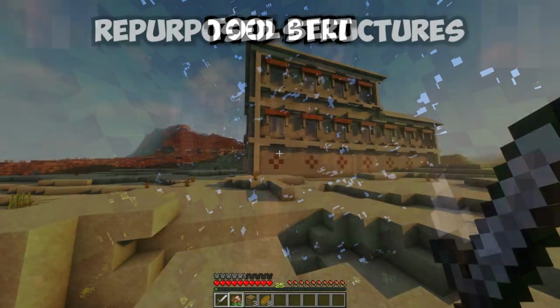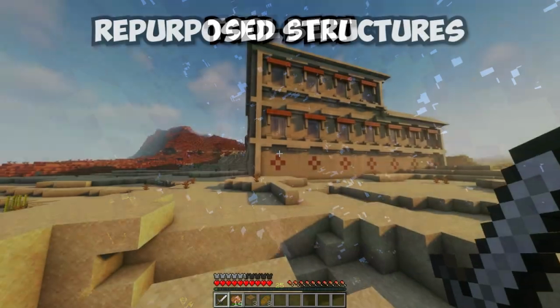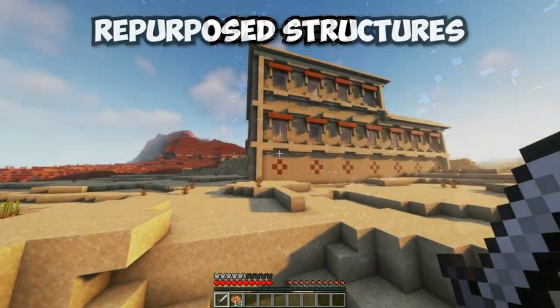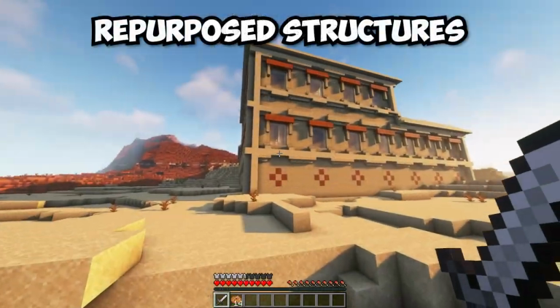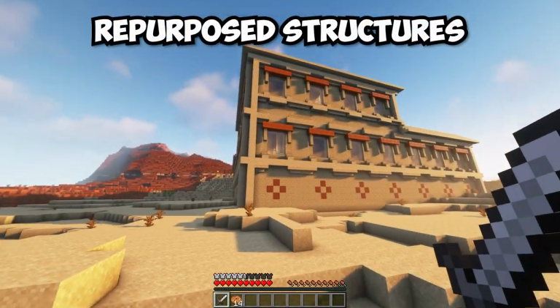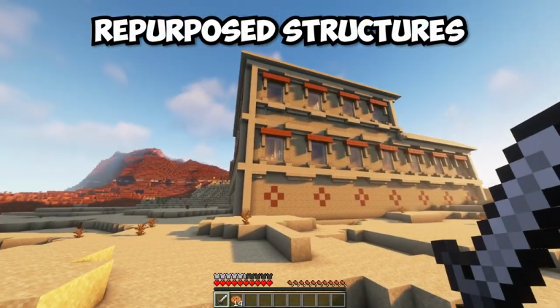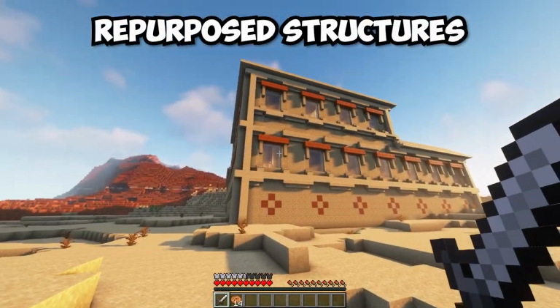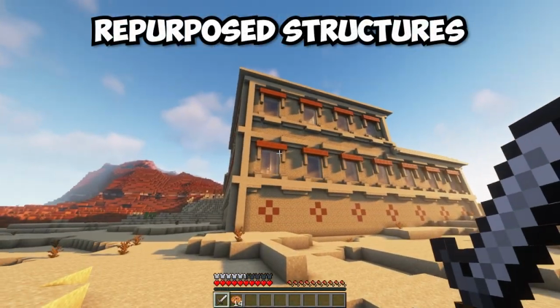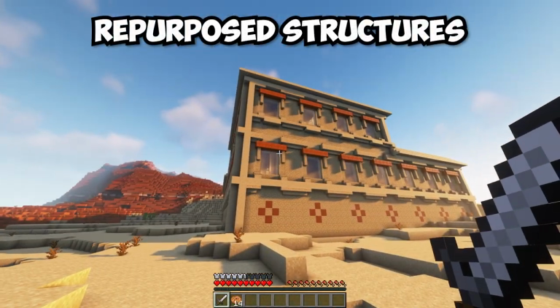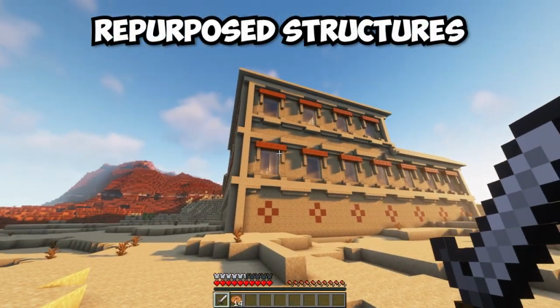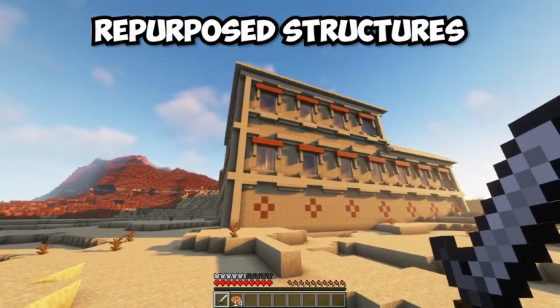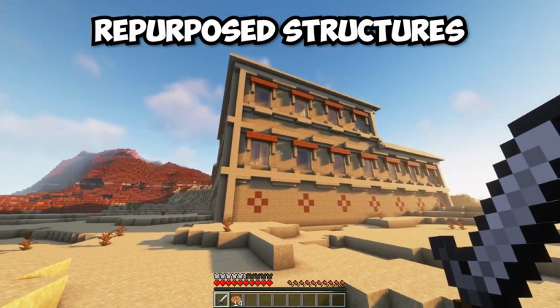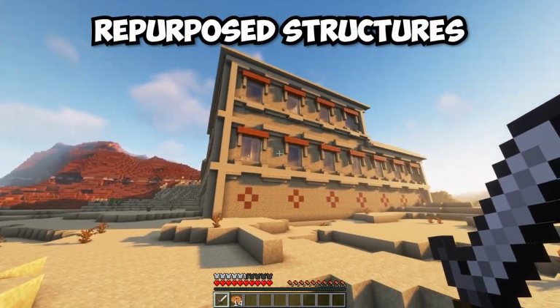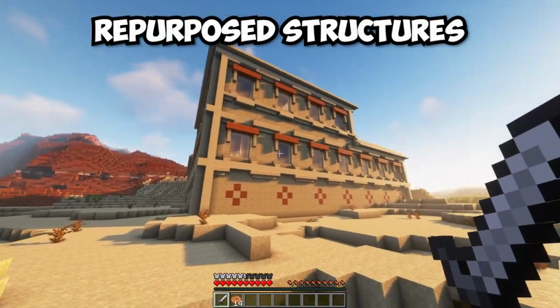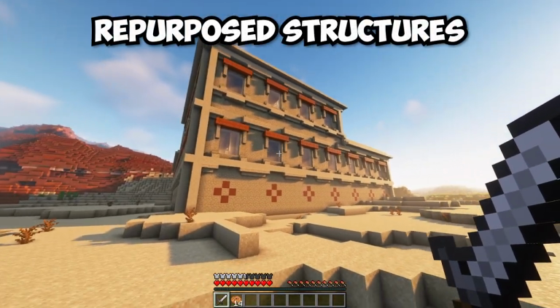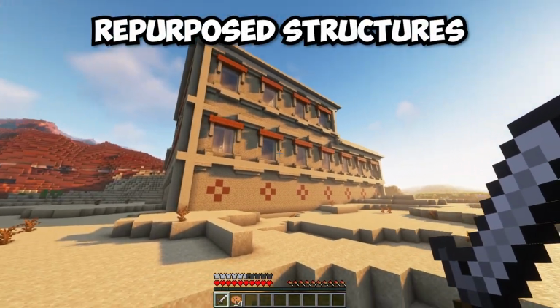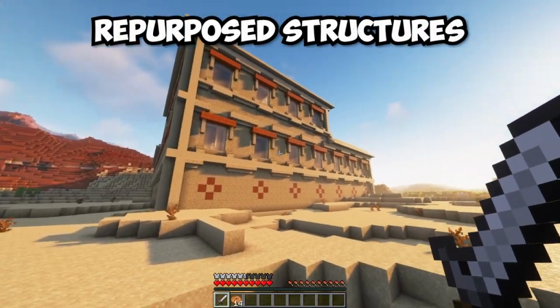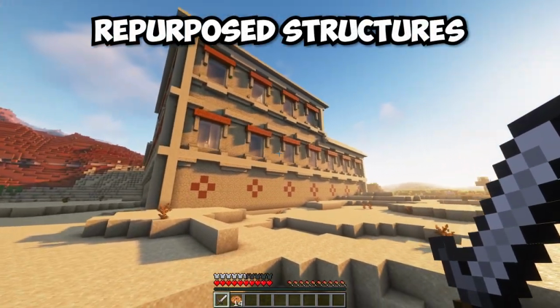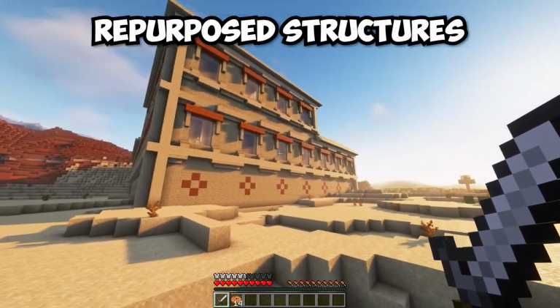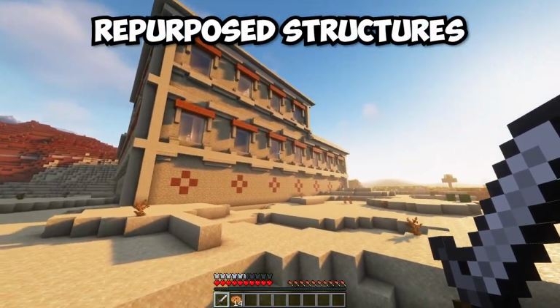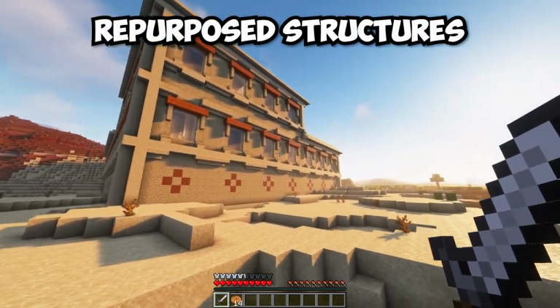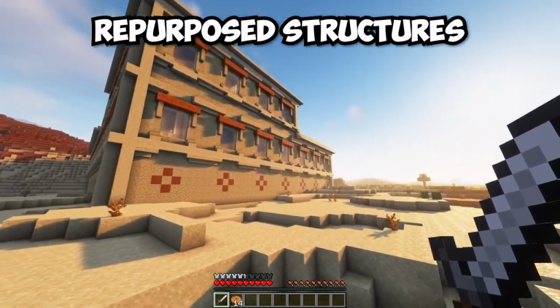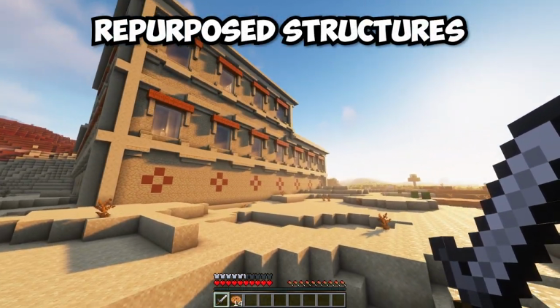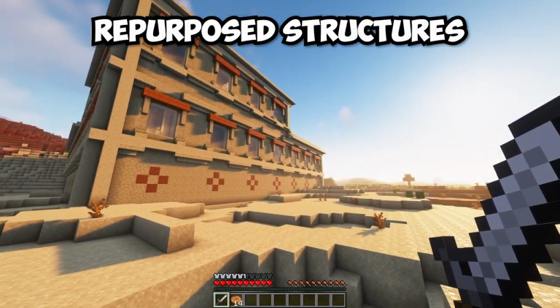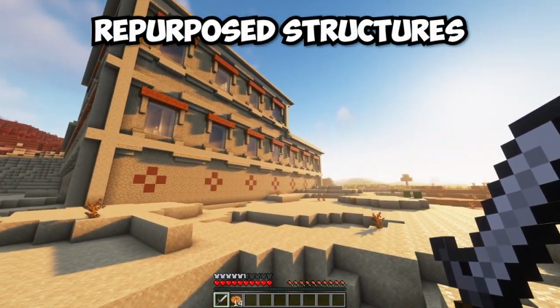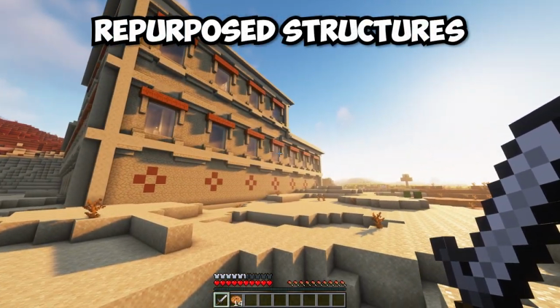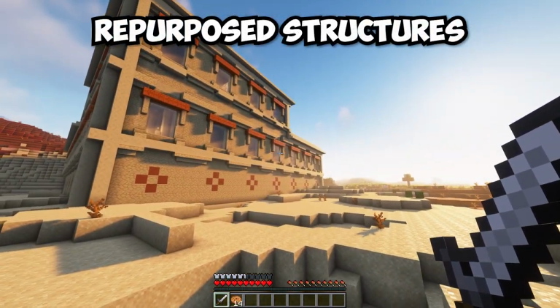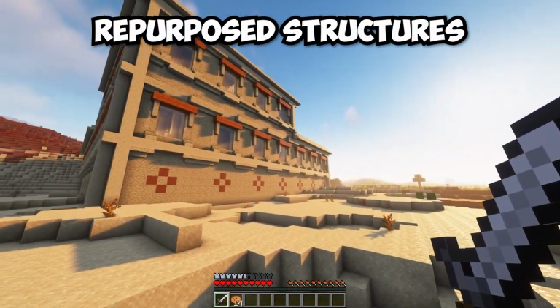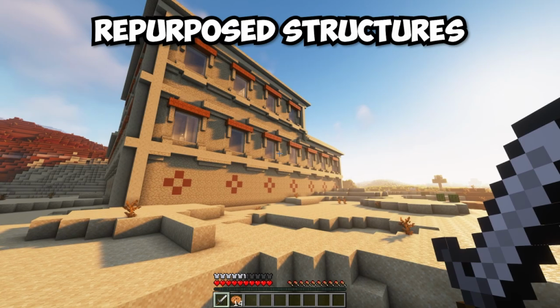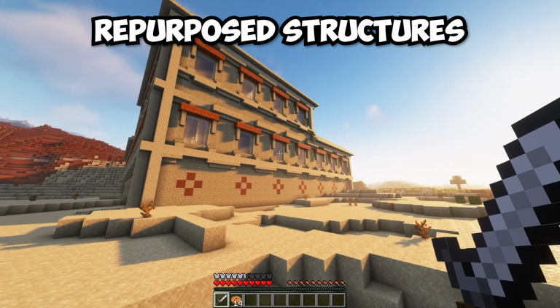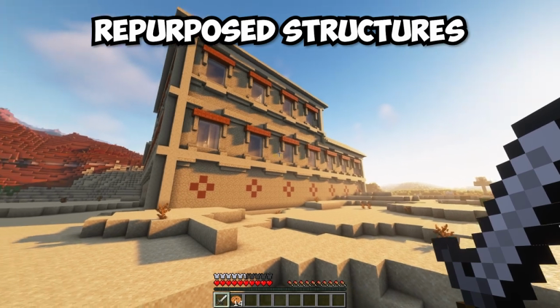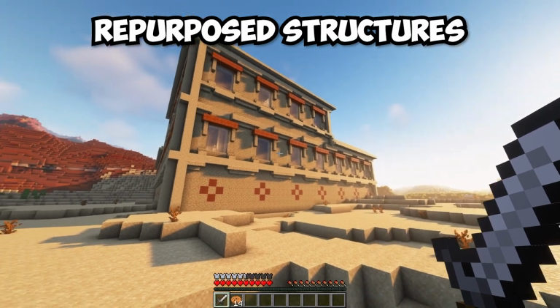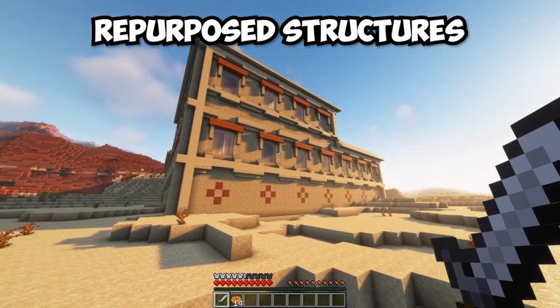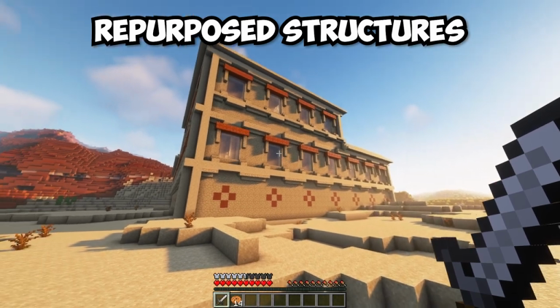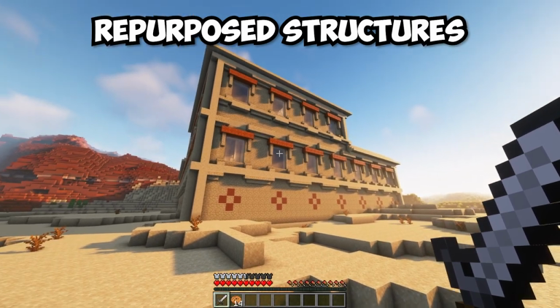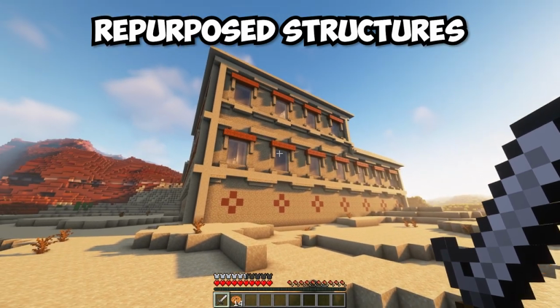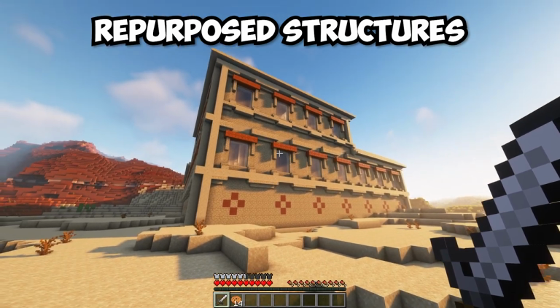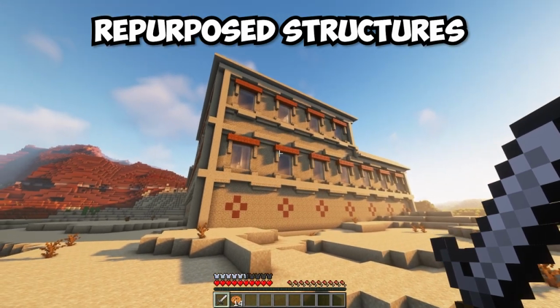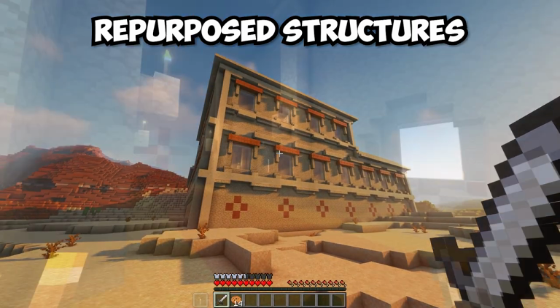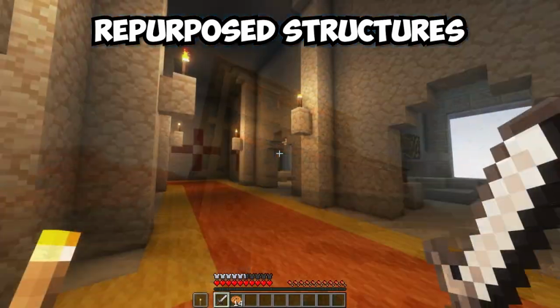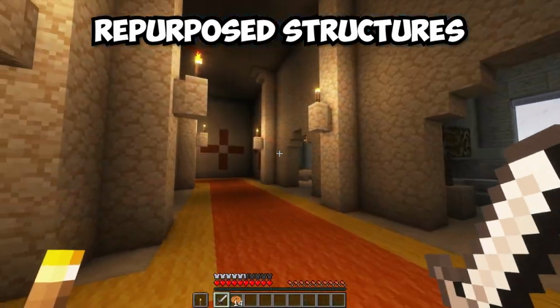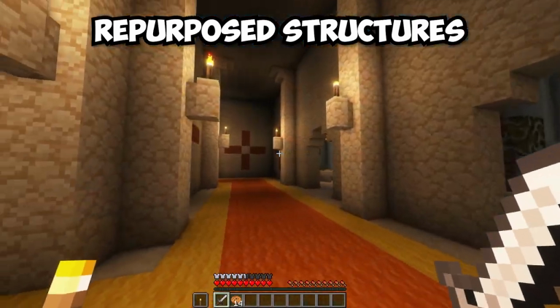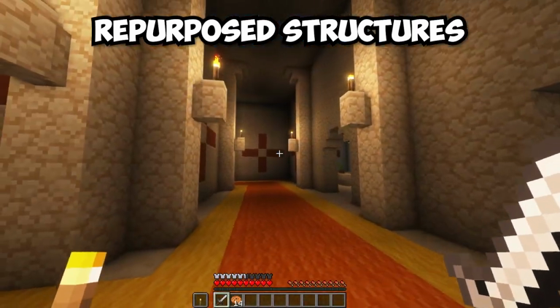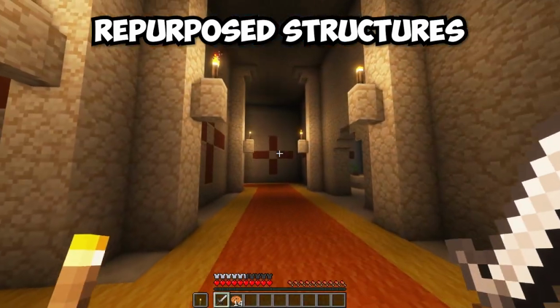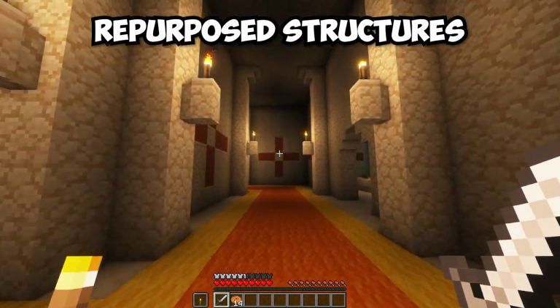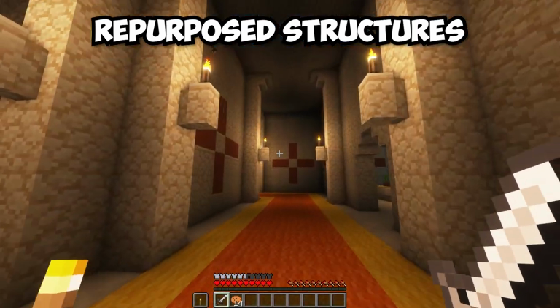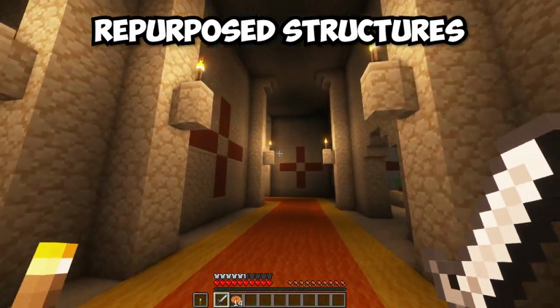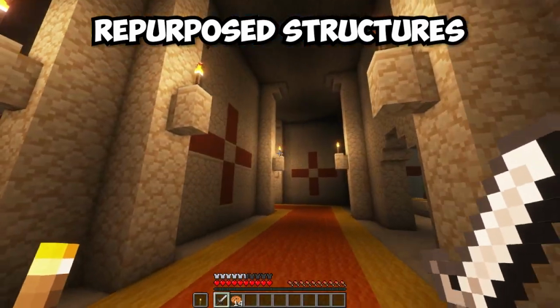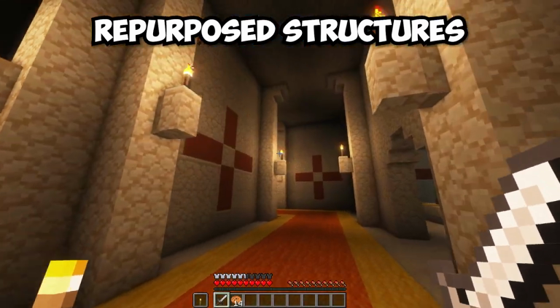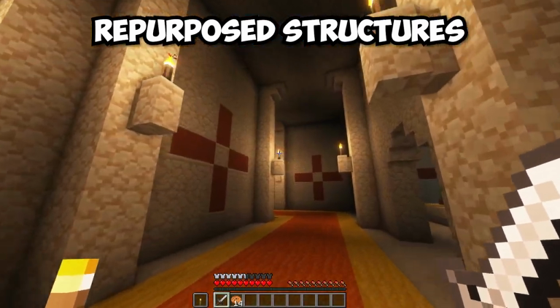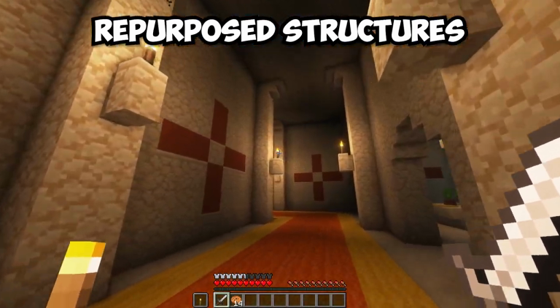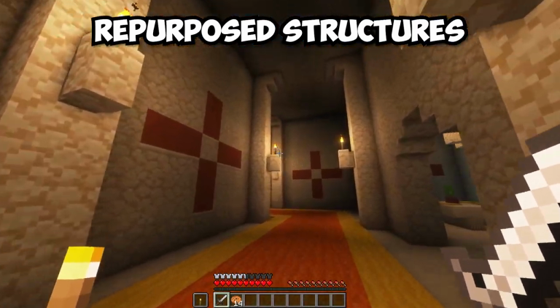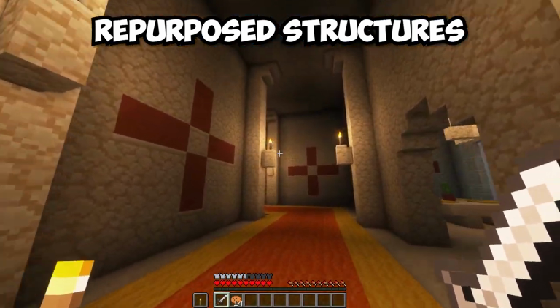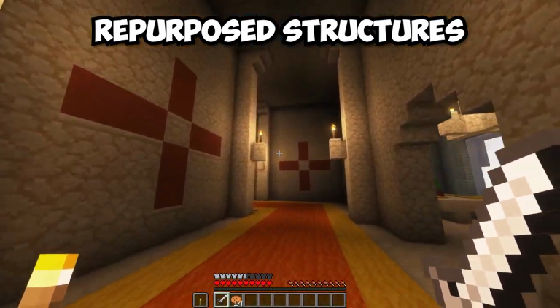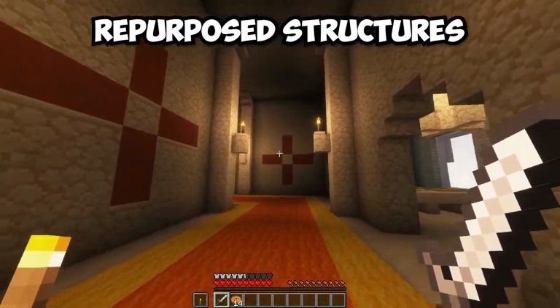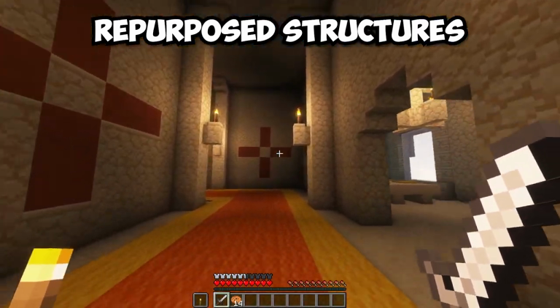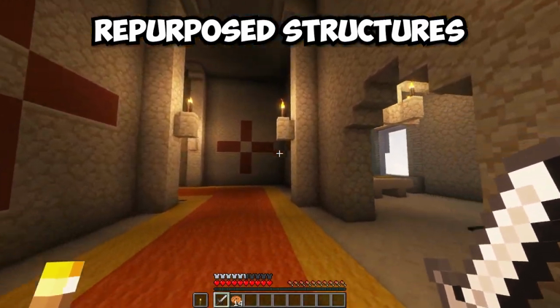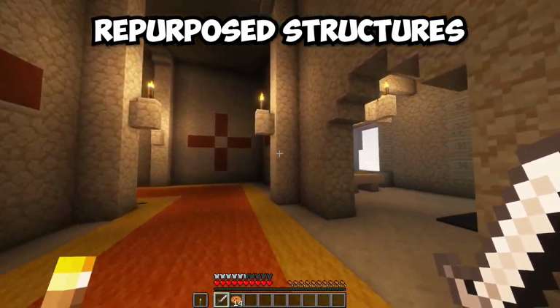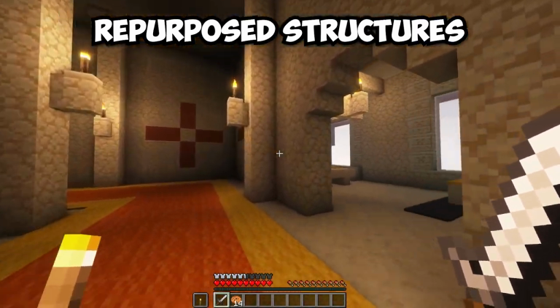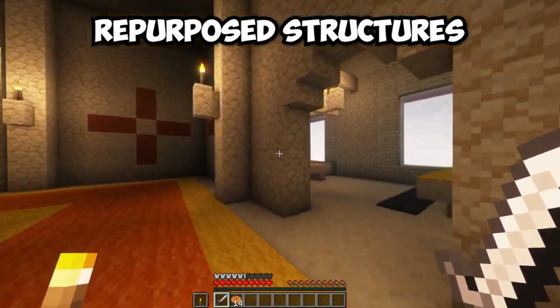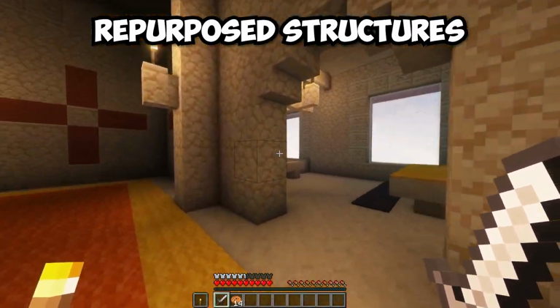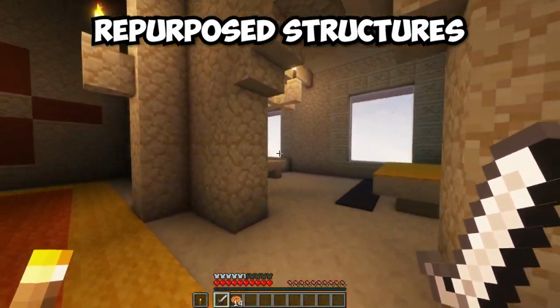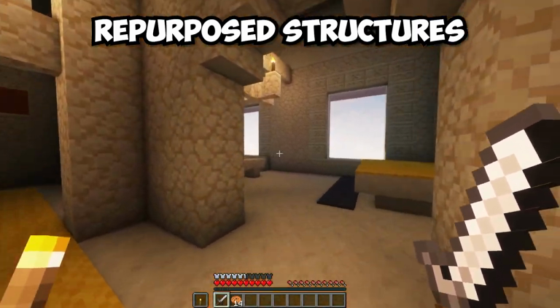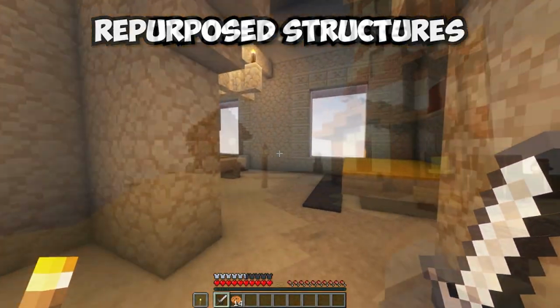The Repurposed Structures mod revamps old structures to give them new life. Each of these new structures really fits the vanilla feel.